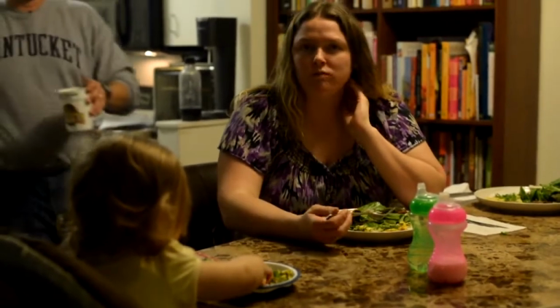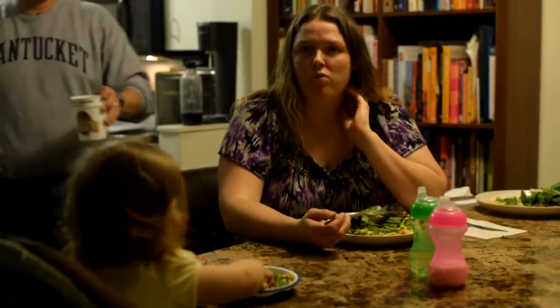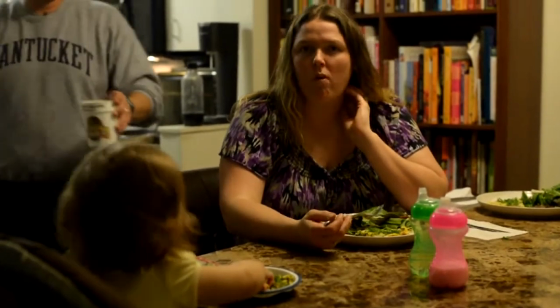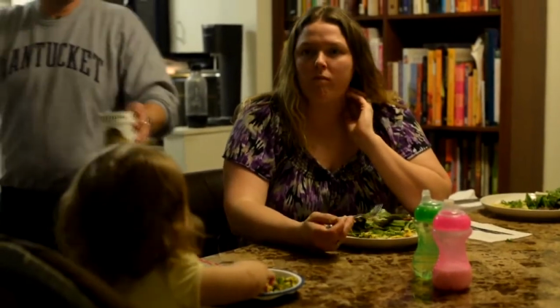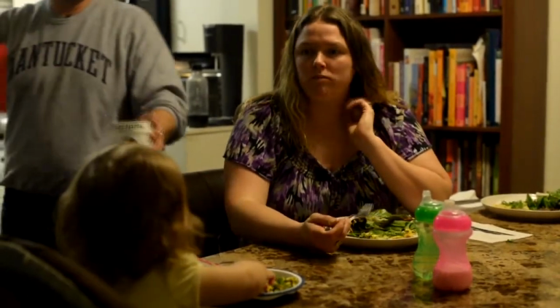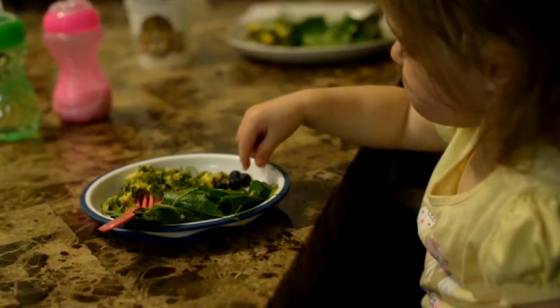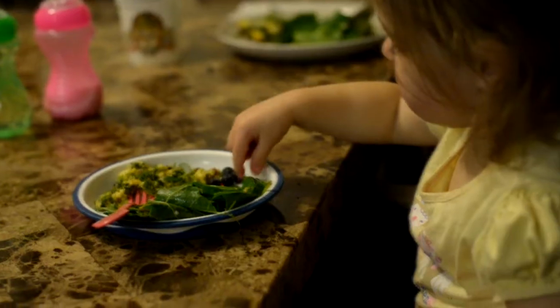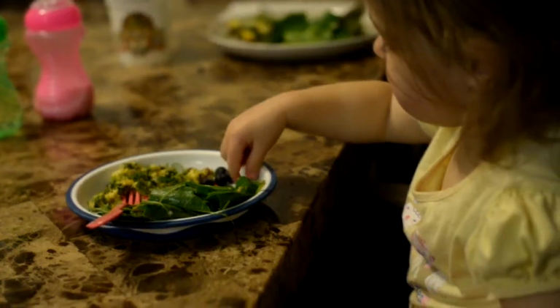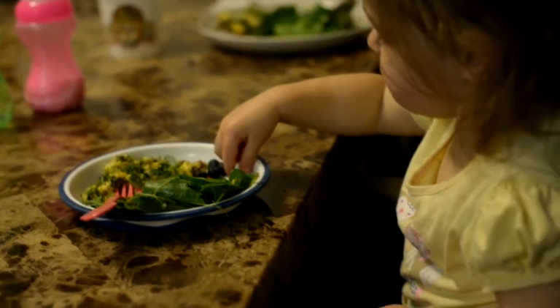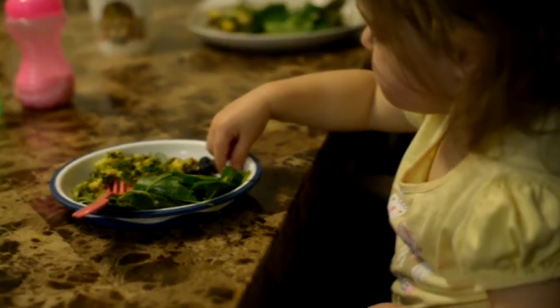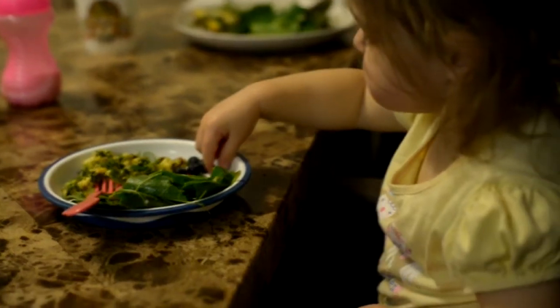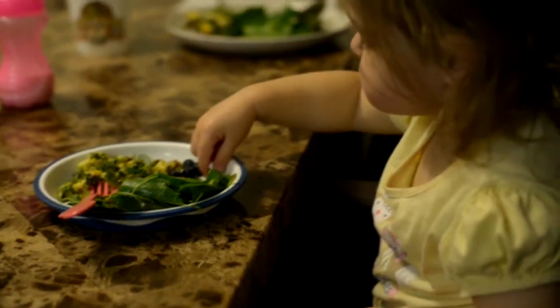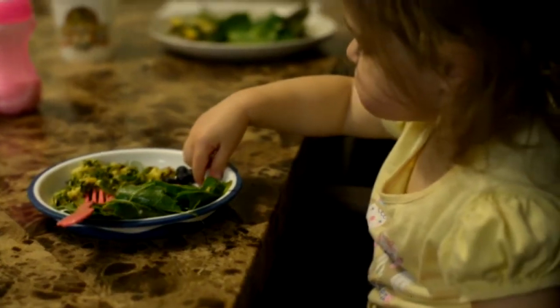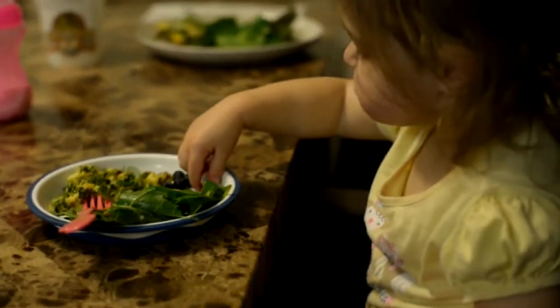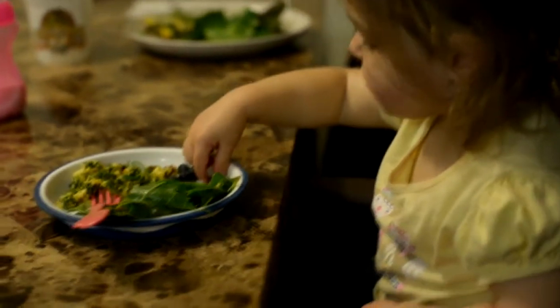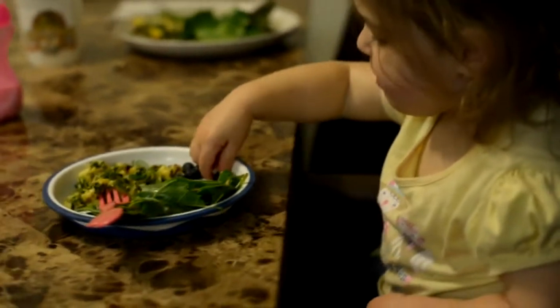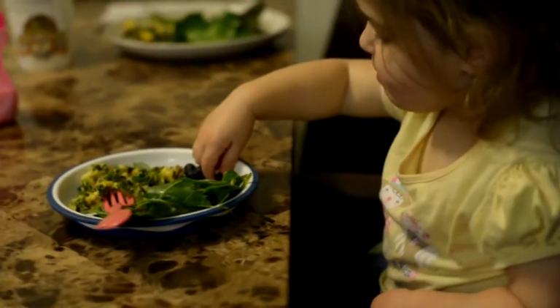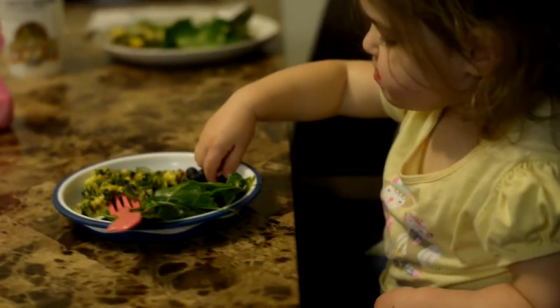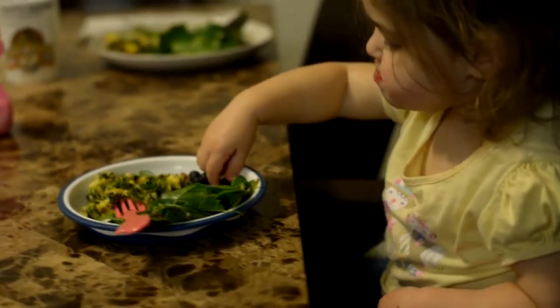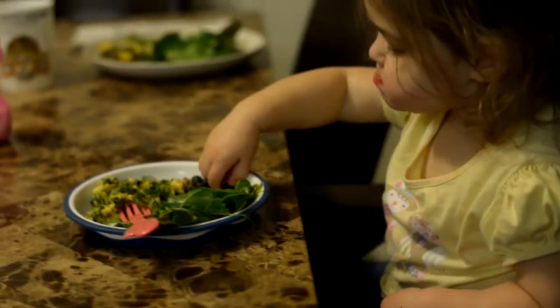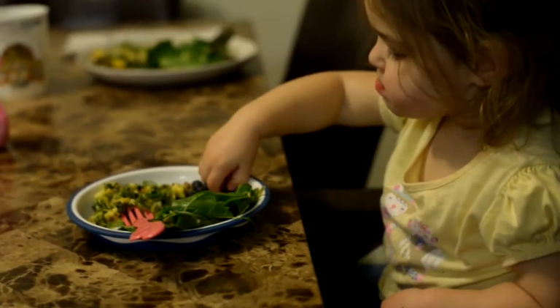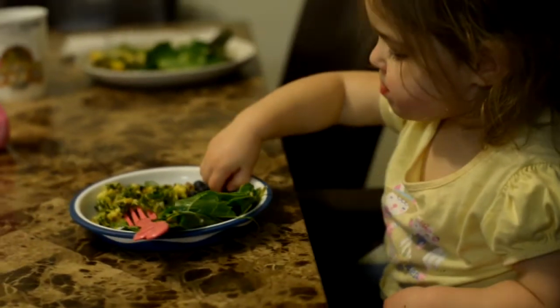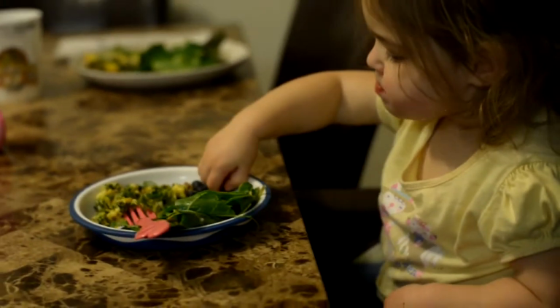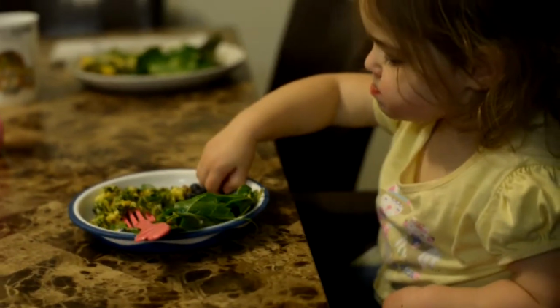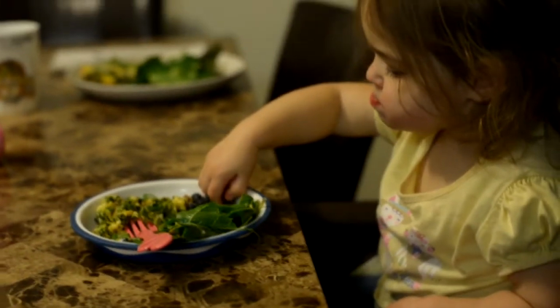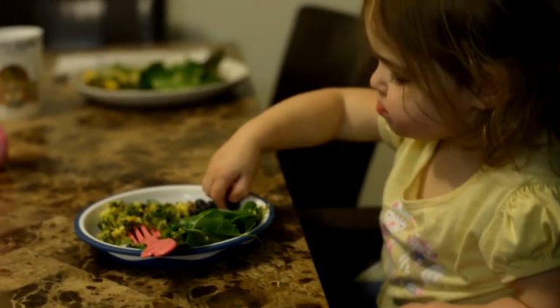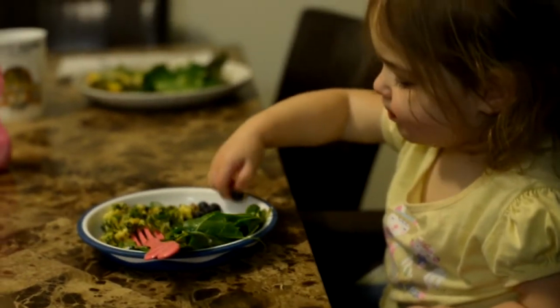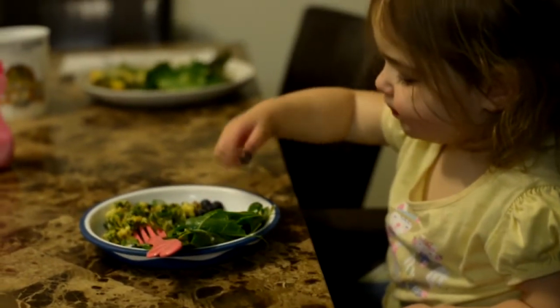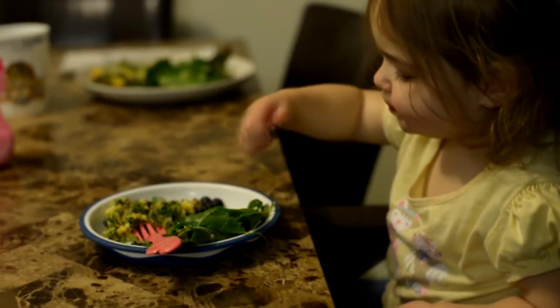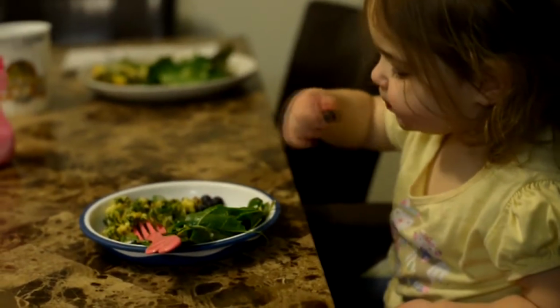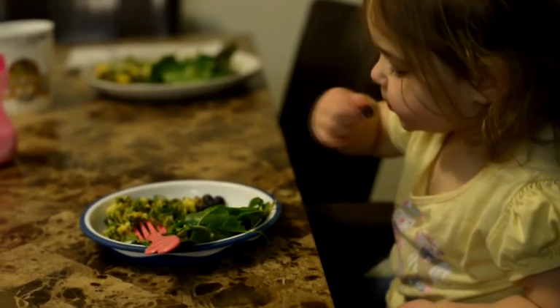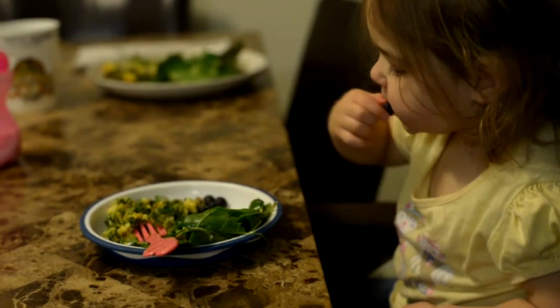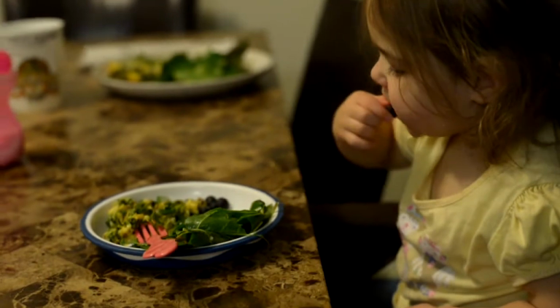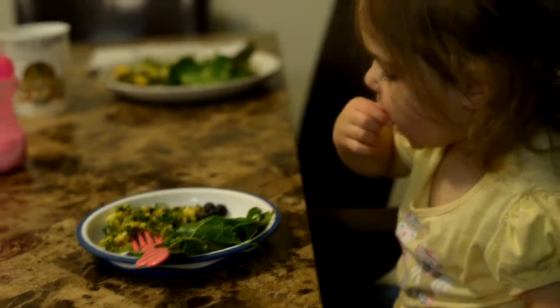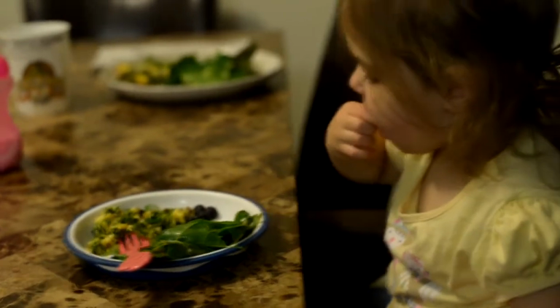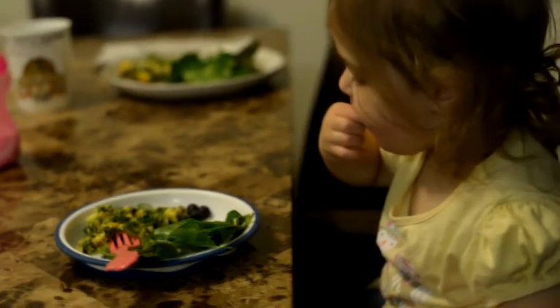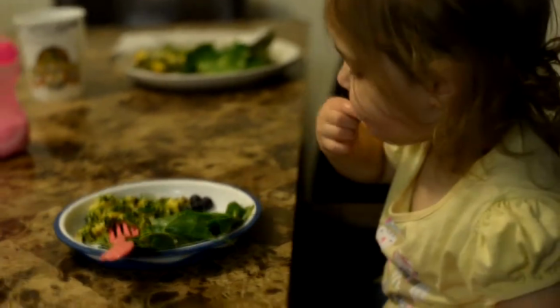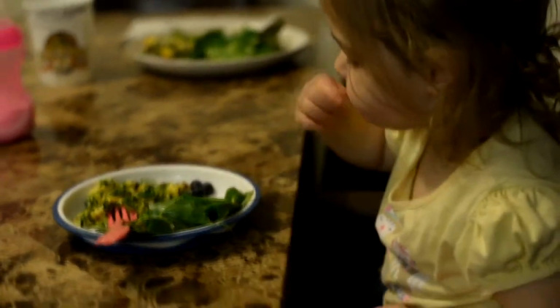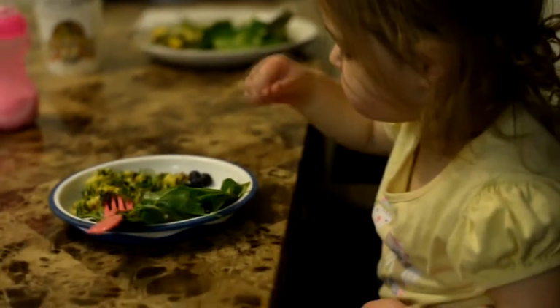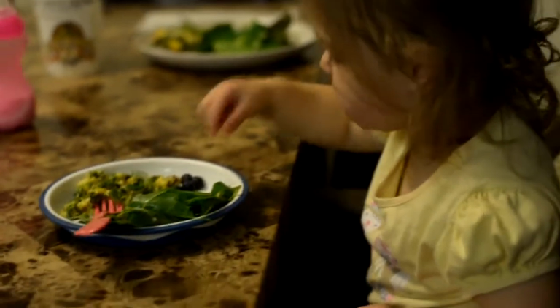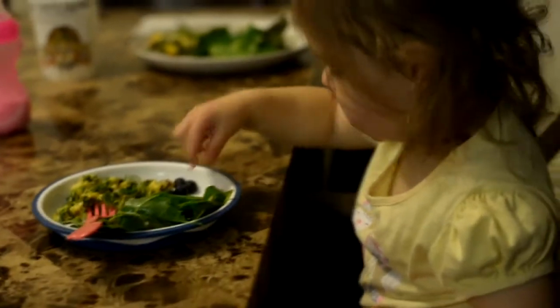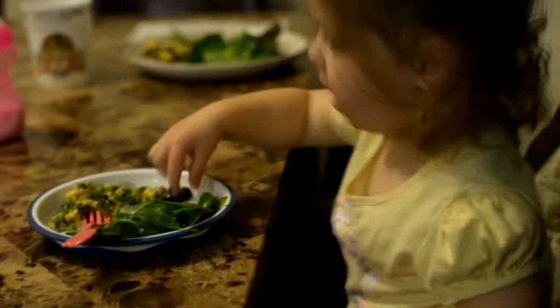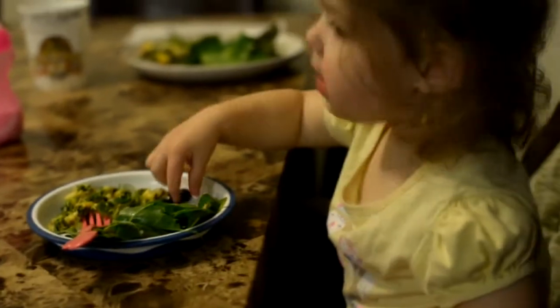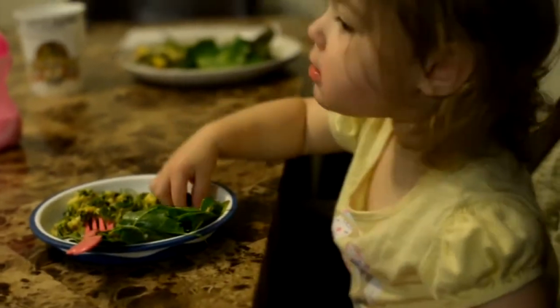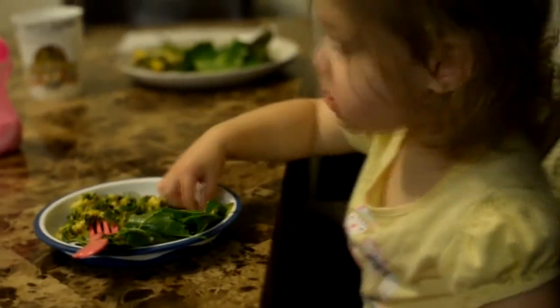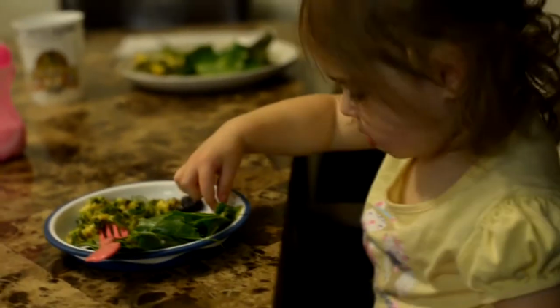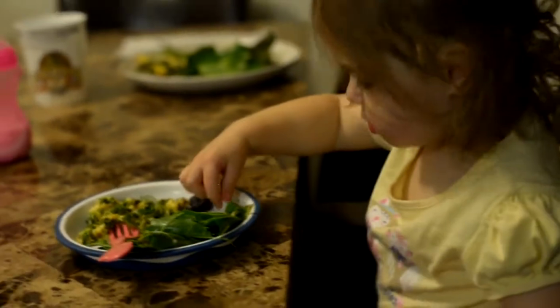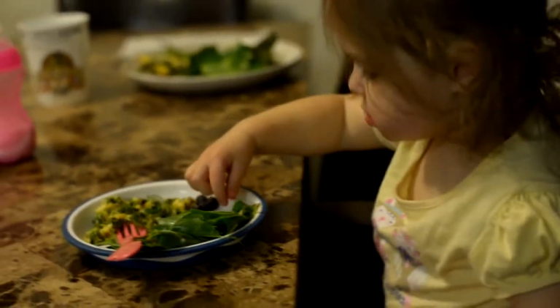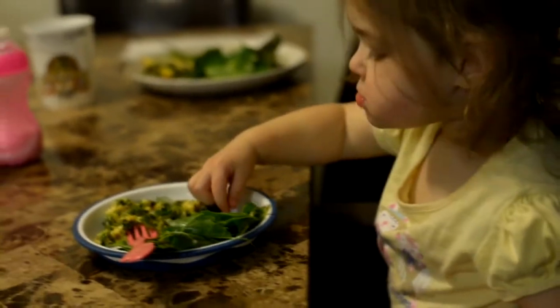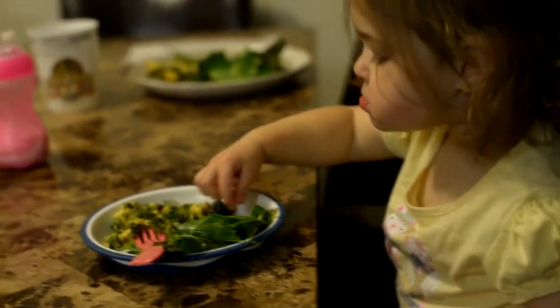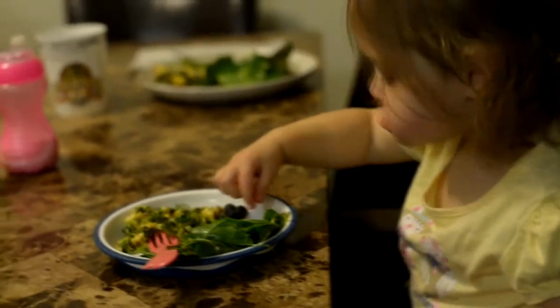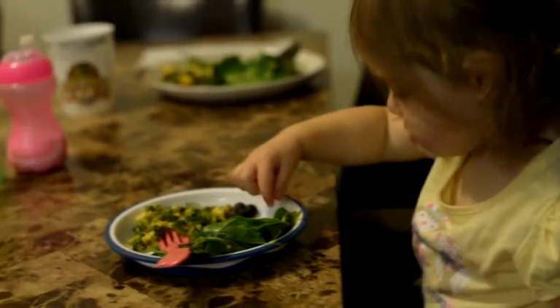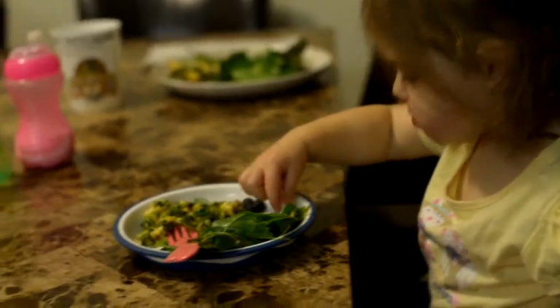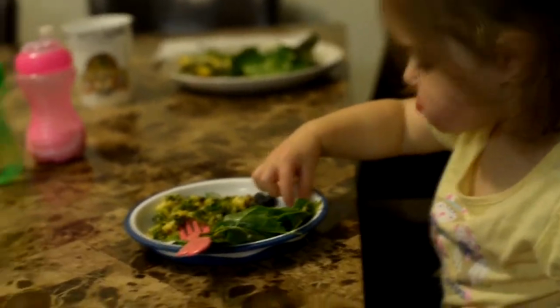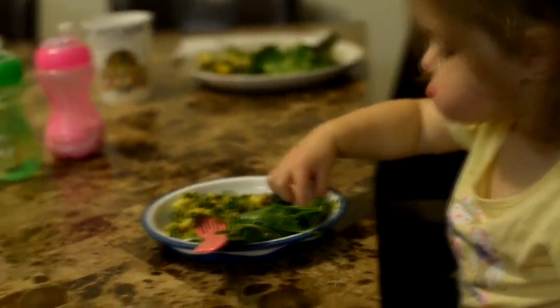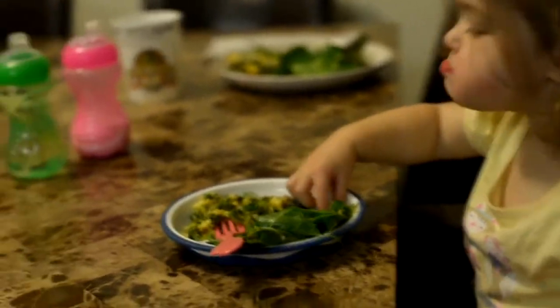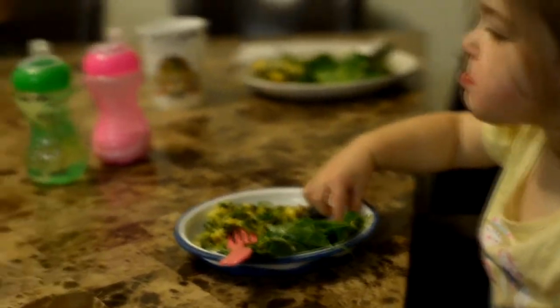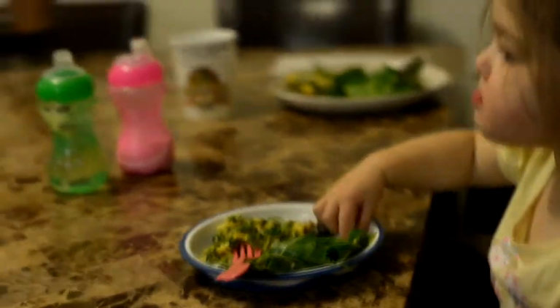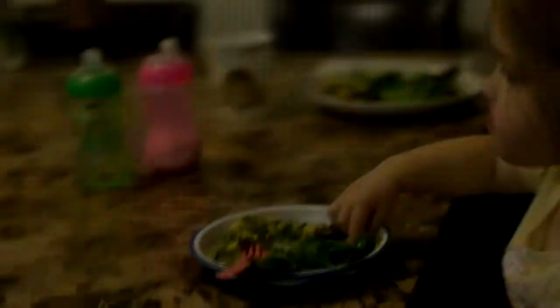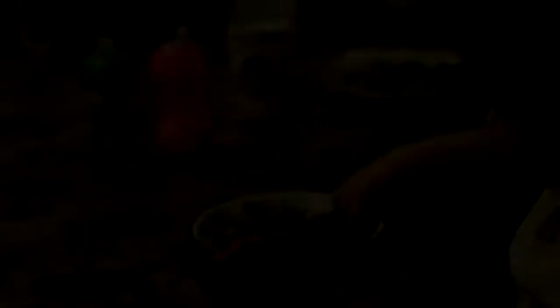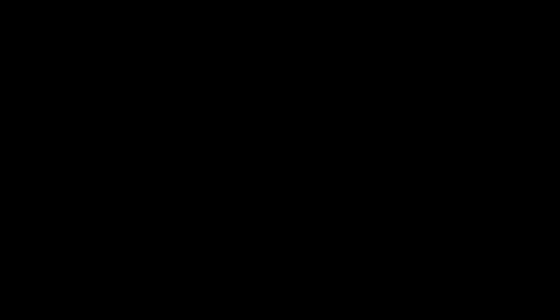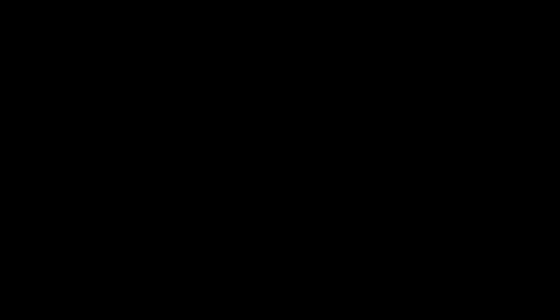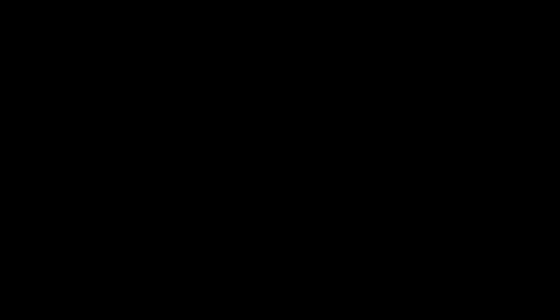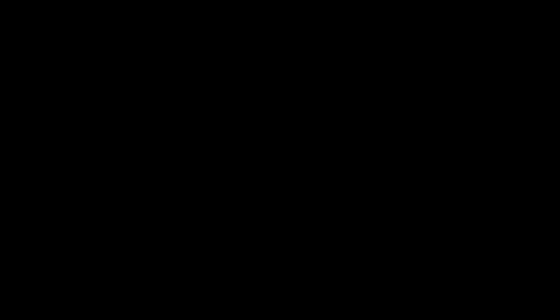Nummy nummy. Yeah, that's good. Daddy did a good job, huh? Can you say yes? Mm-hmm.